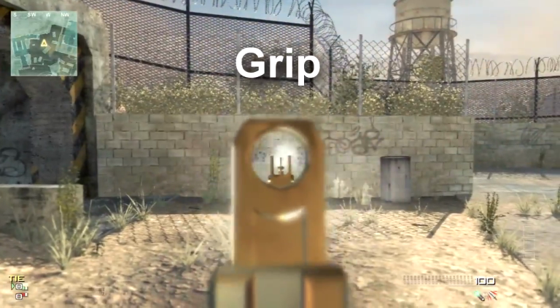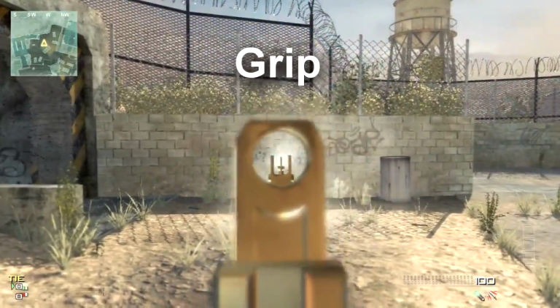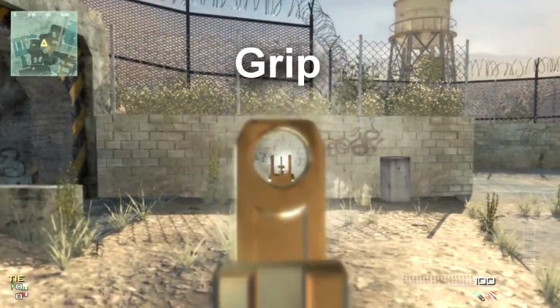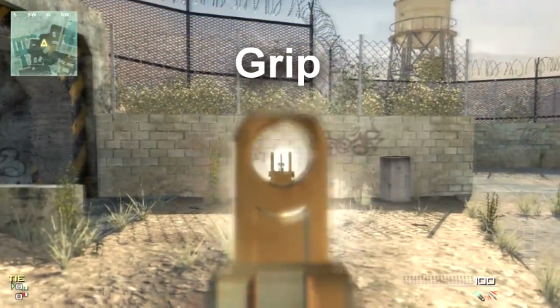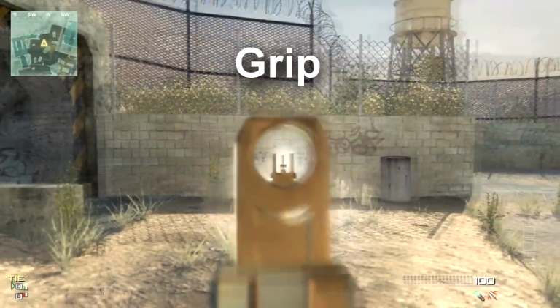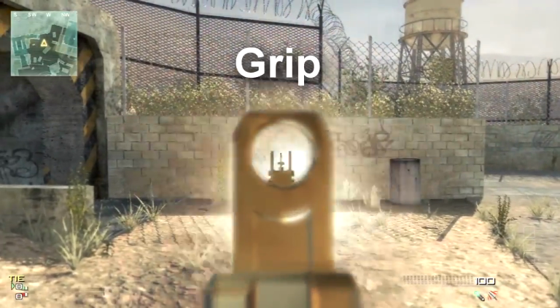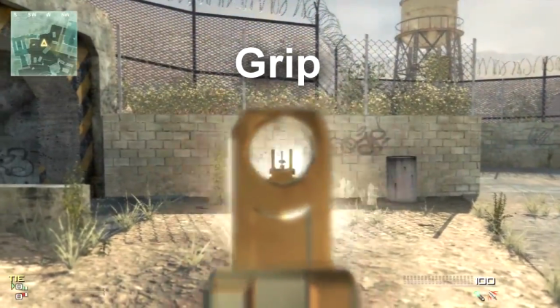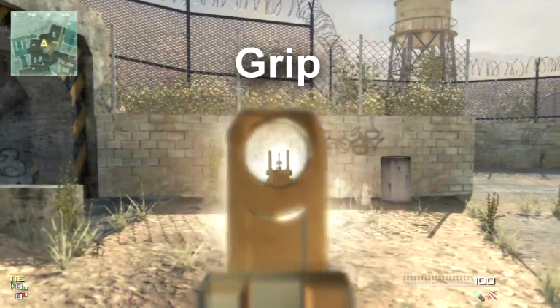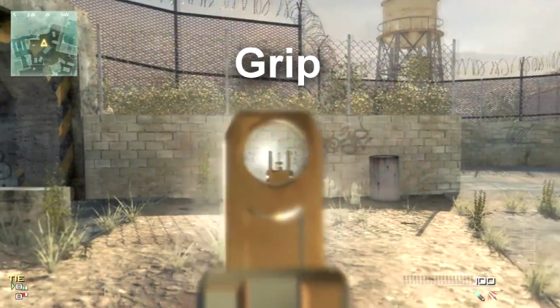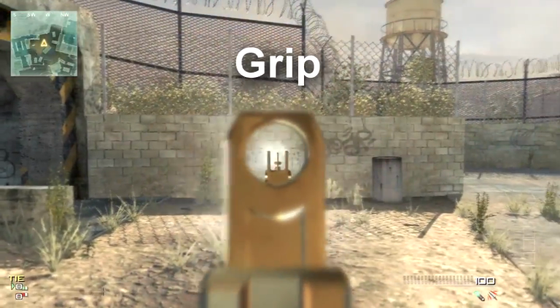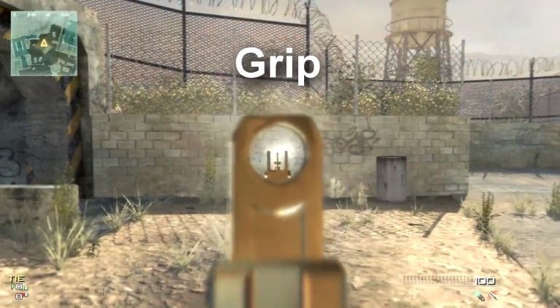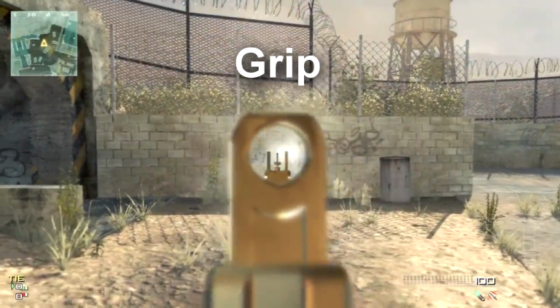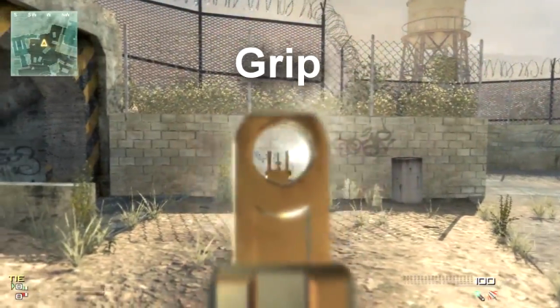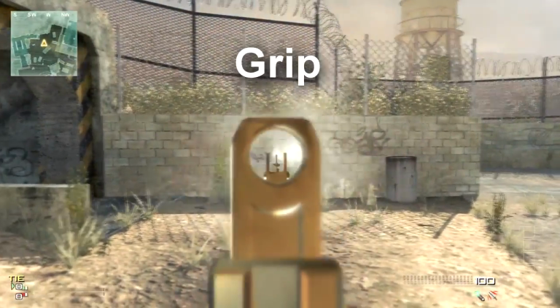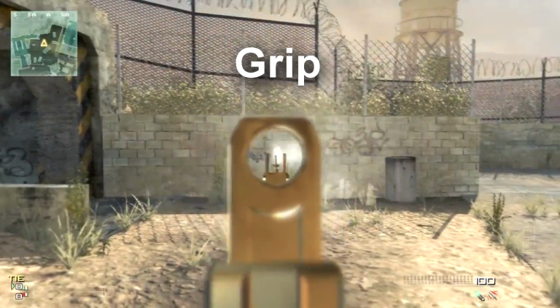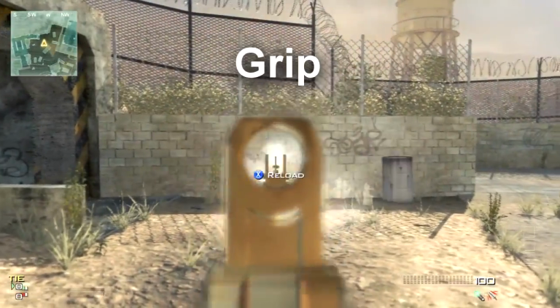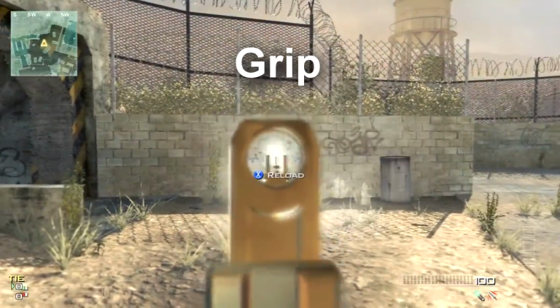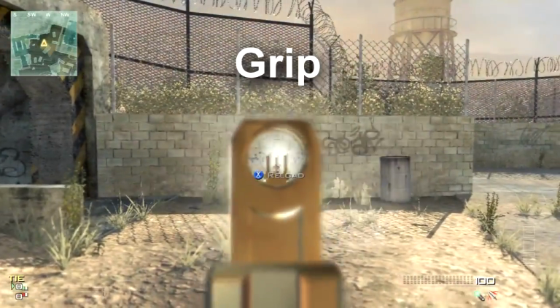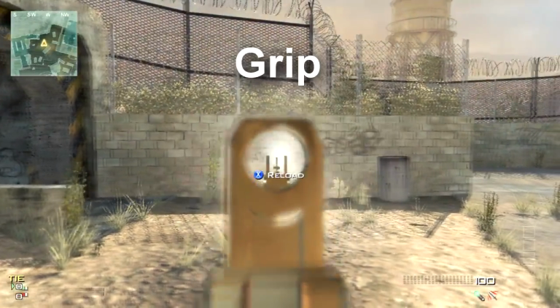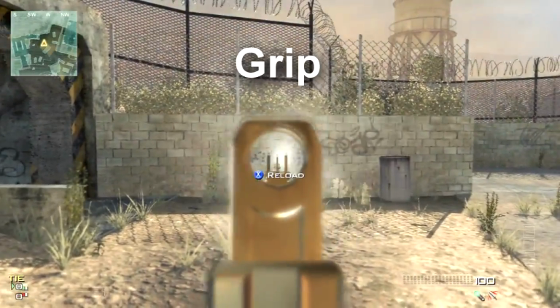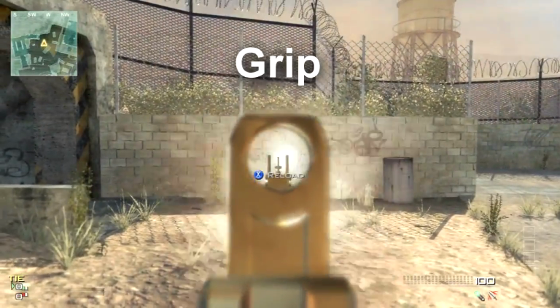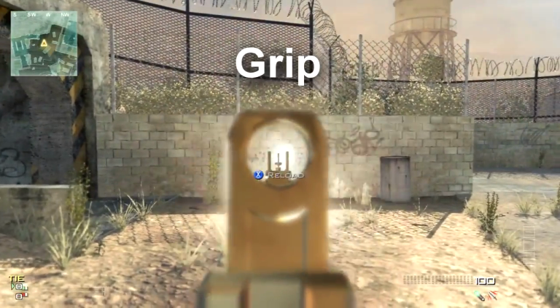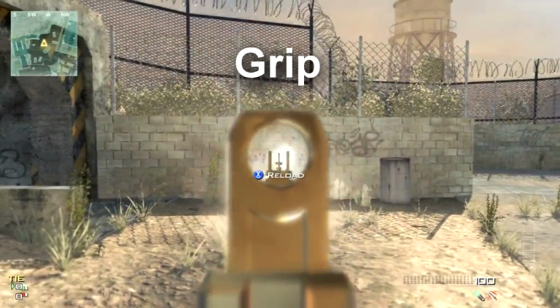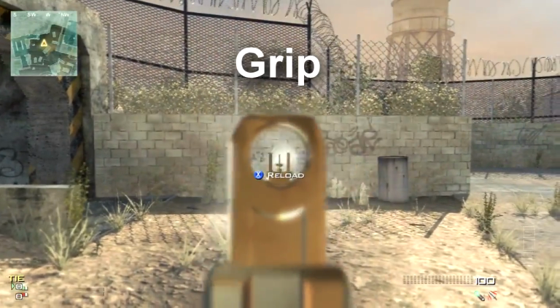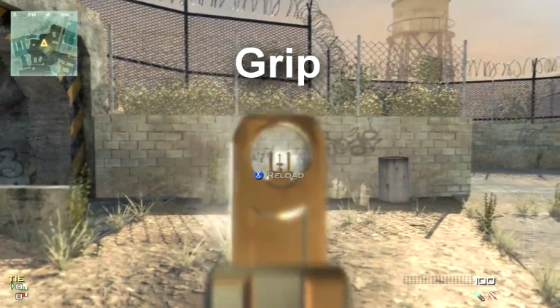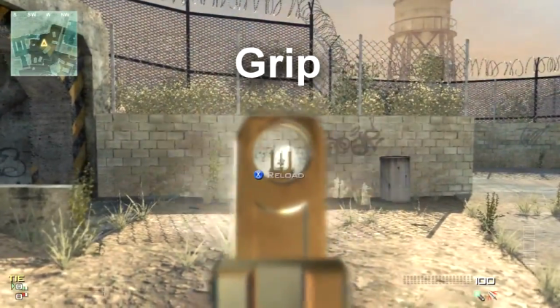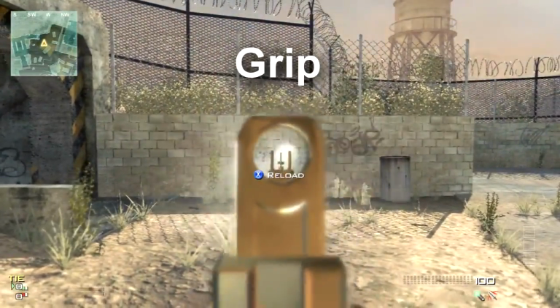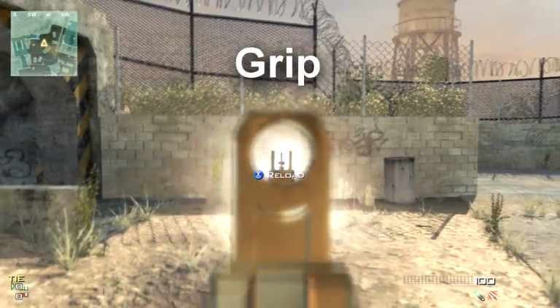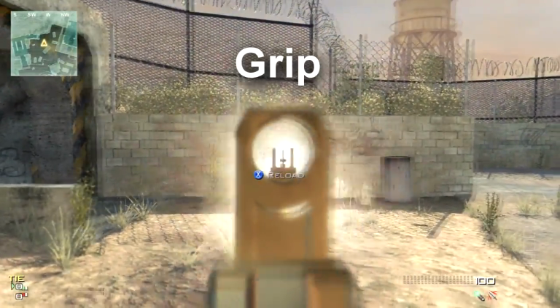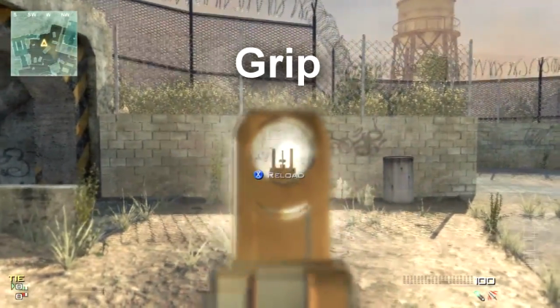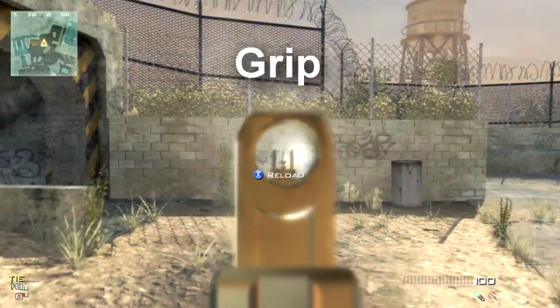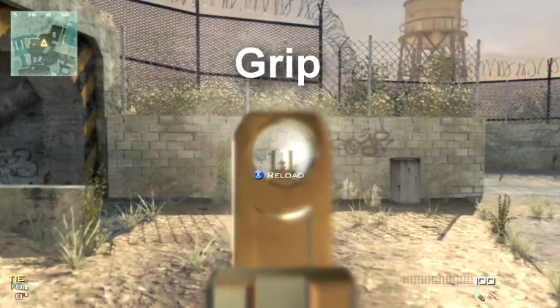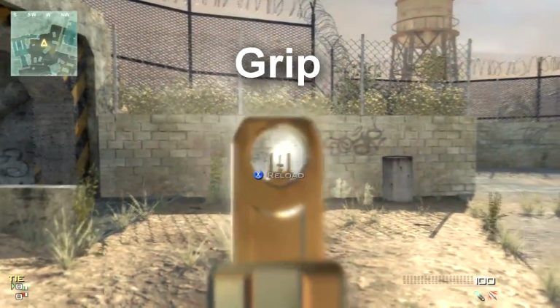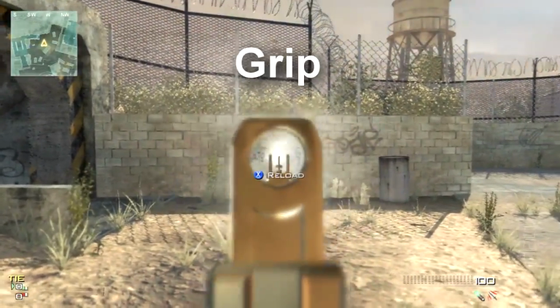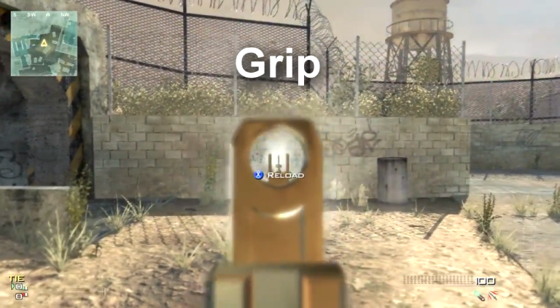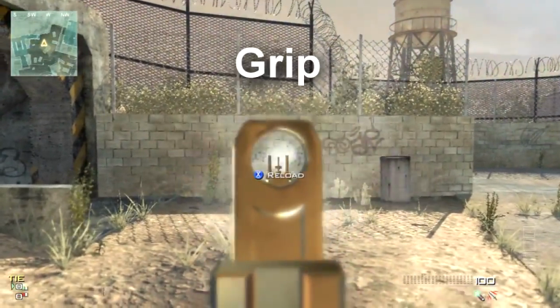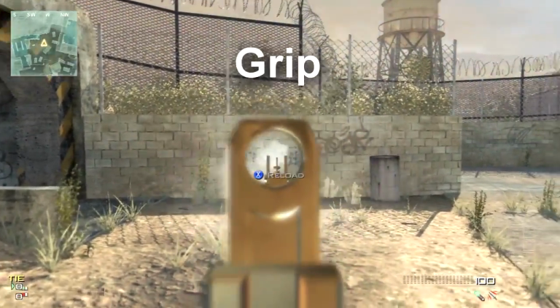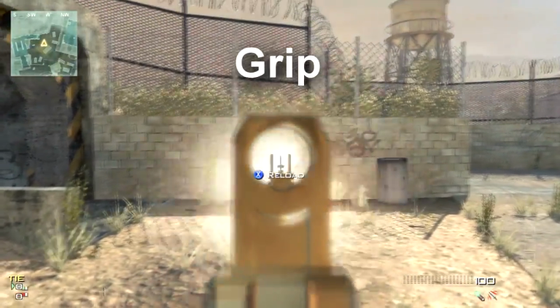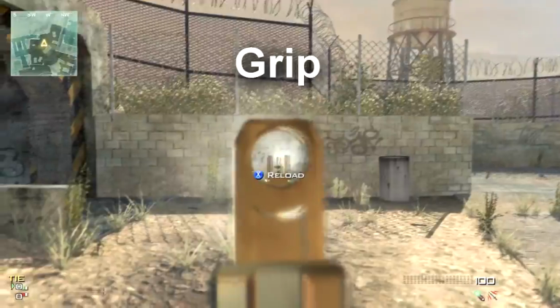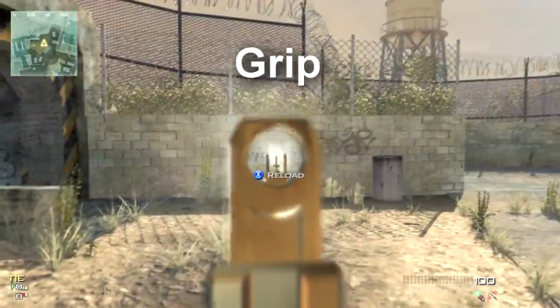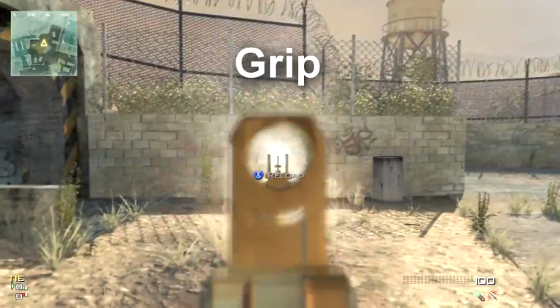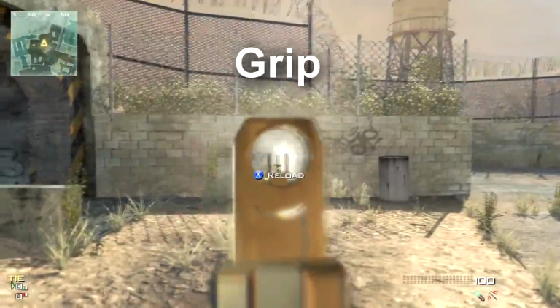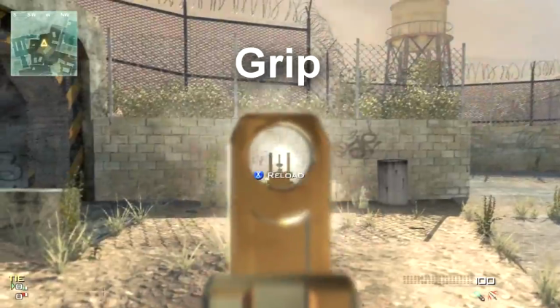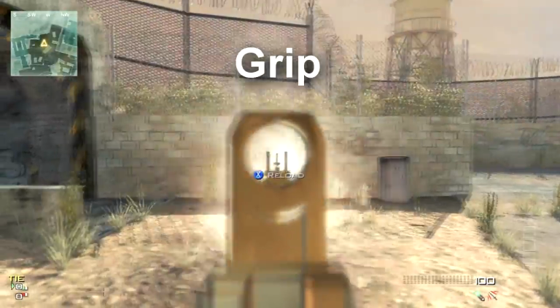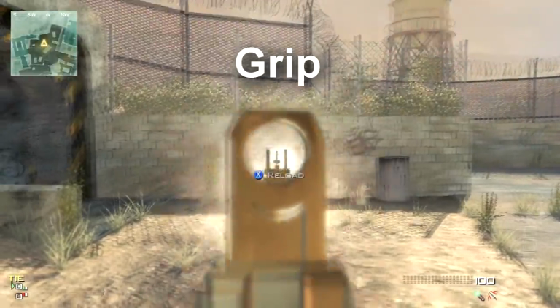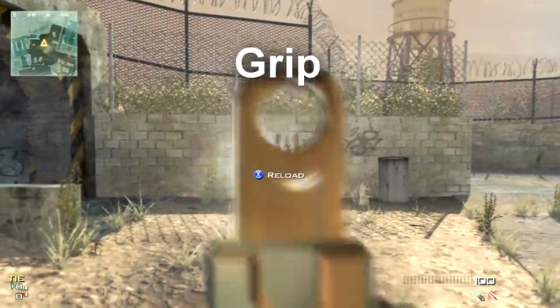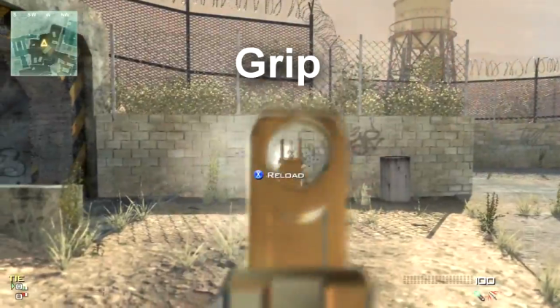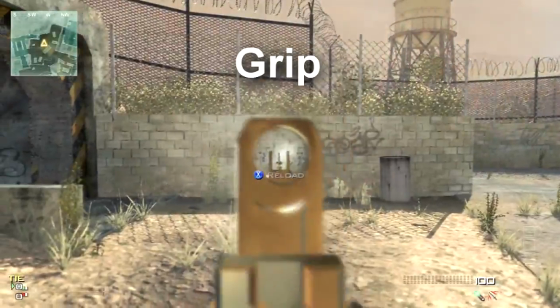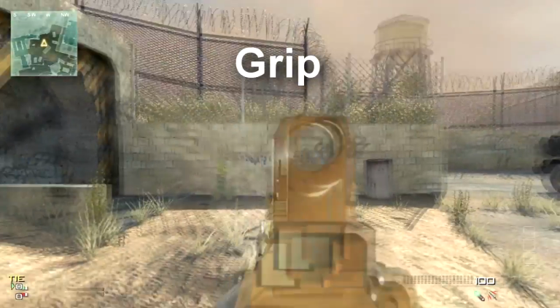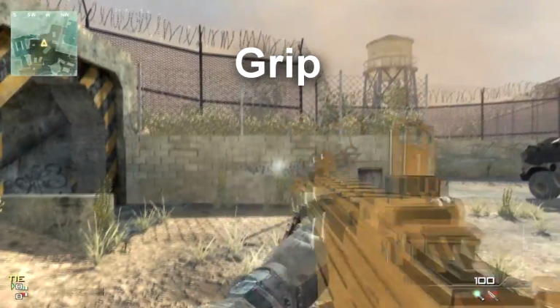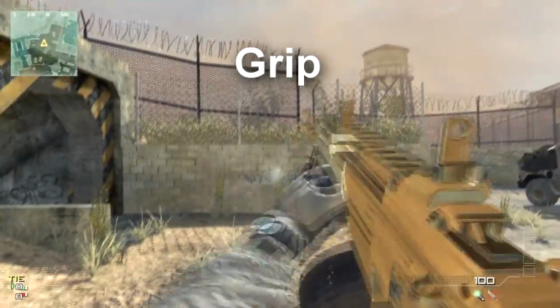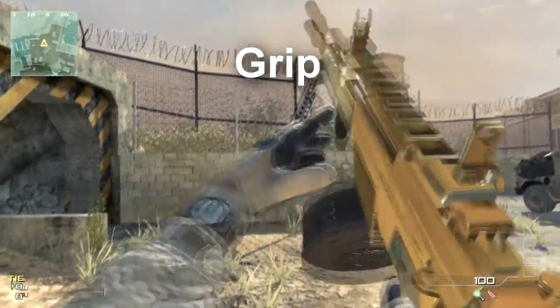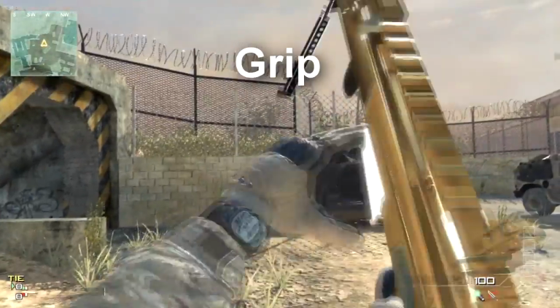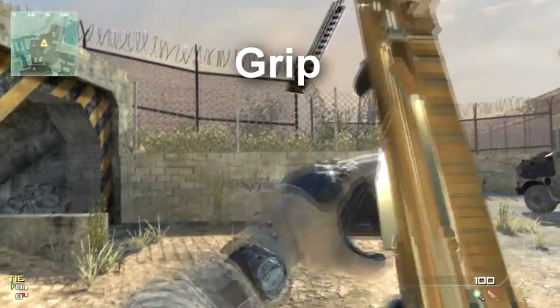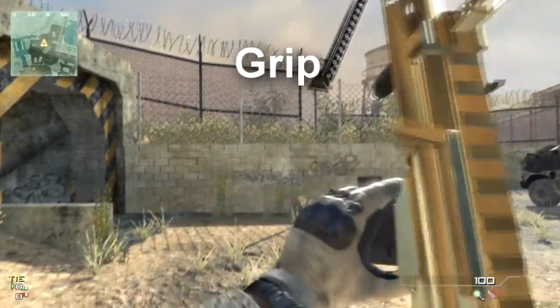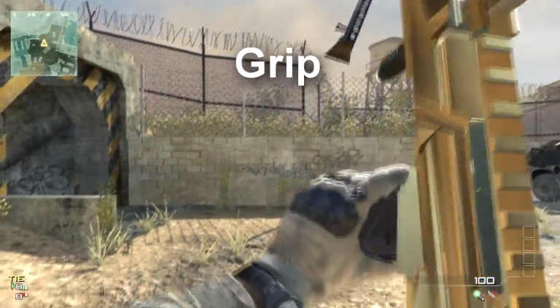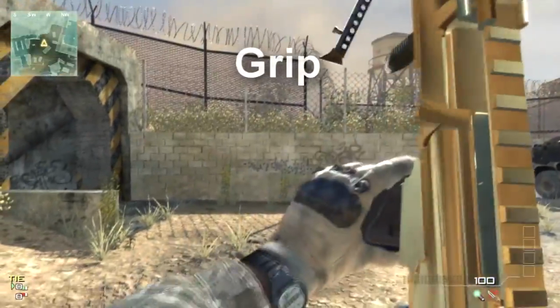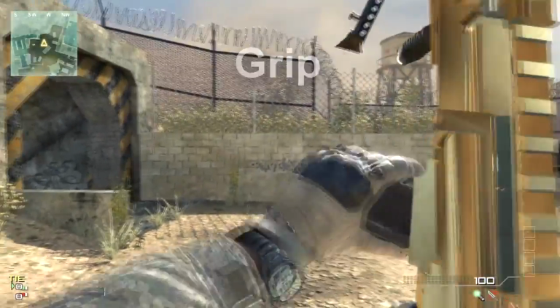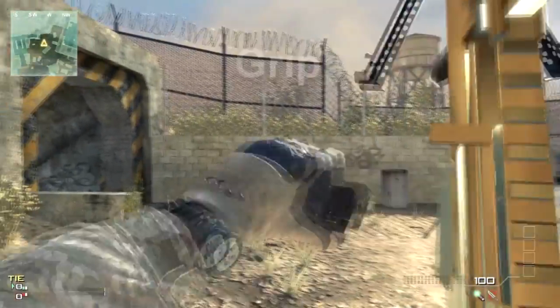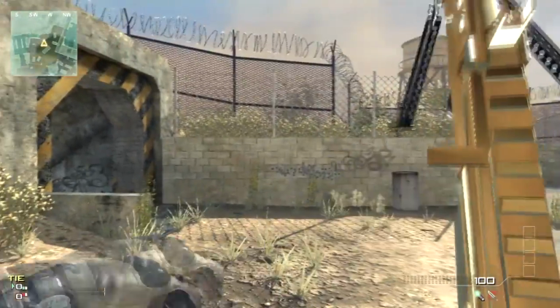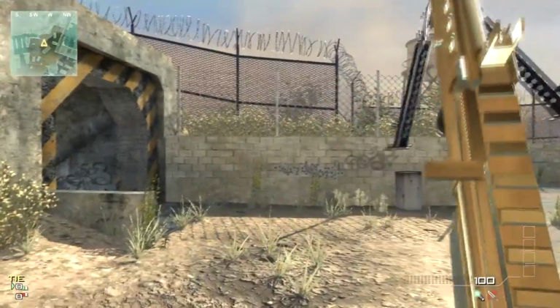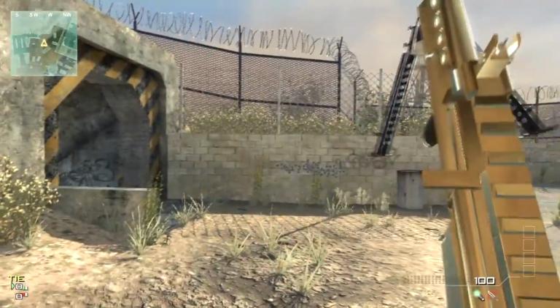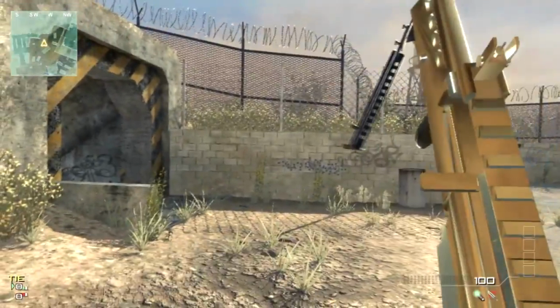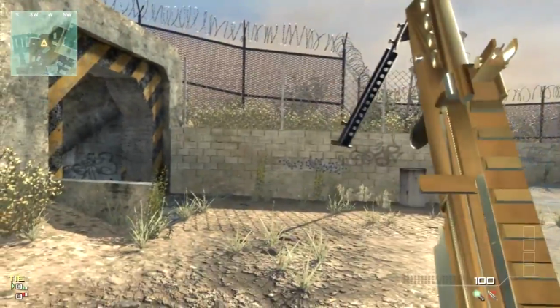And as you can tell here, it really does reduce the fire rate. It's at 10.5 seconds to empty a clip now. That's a 20% difference.